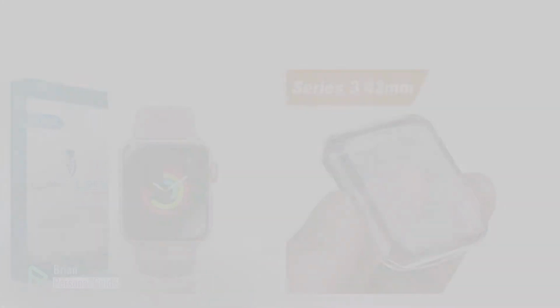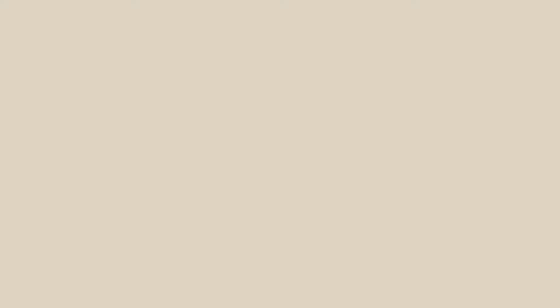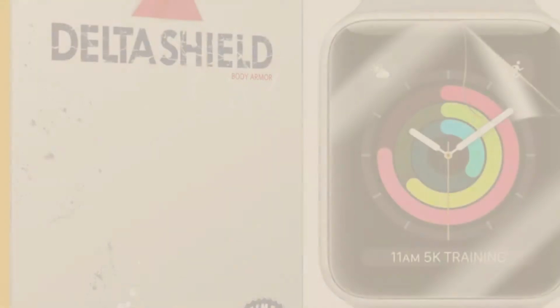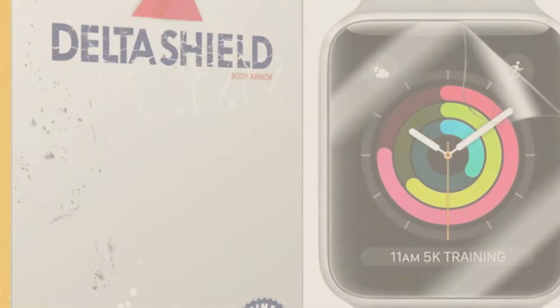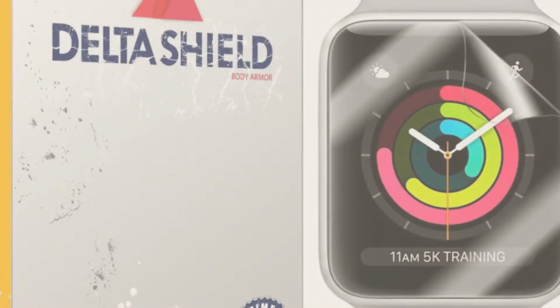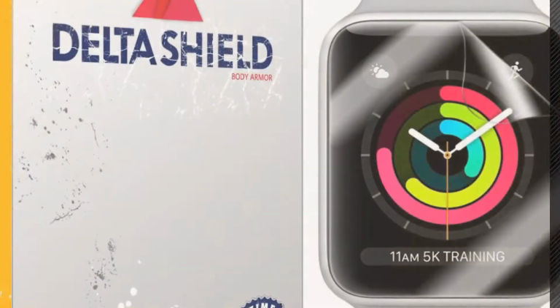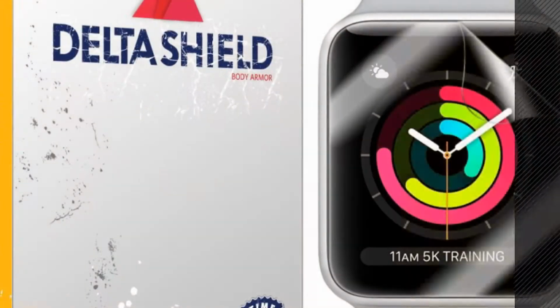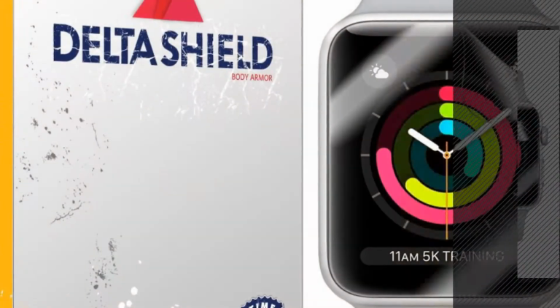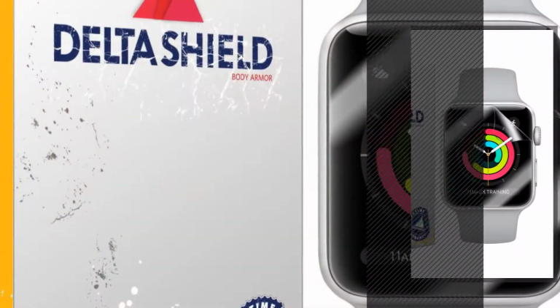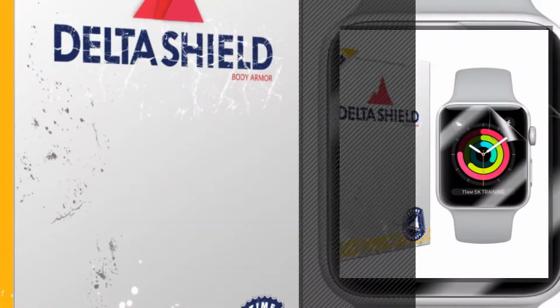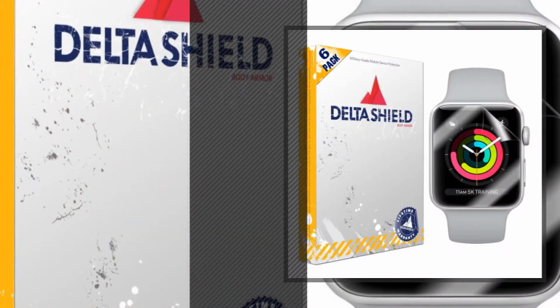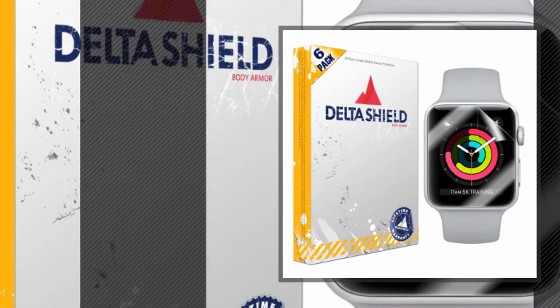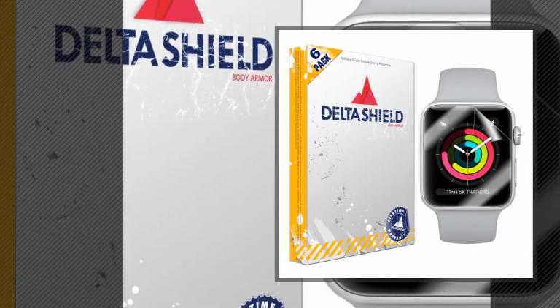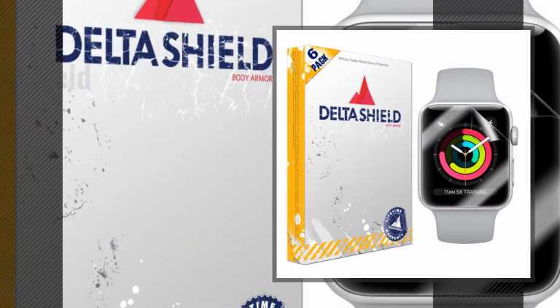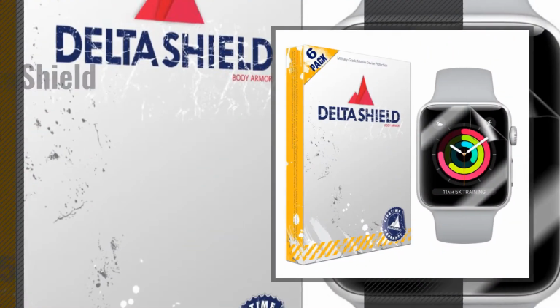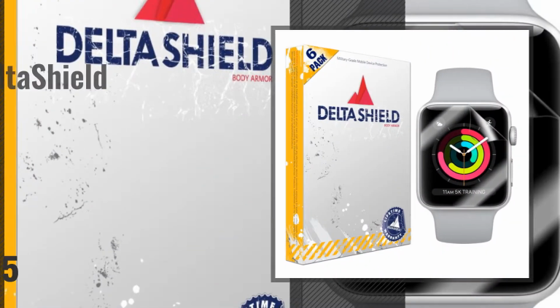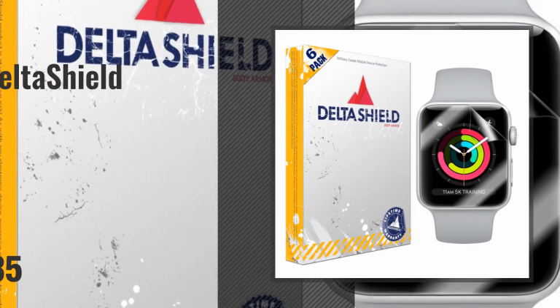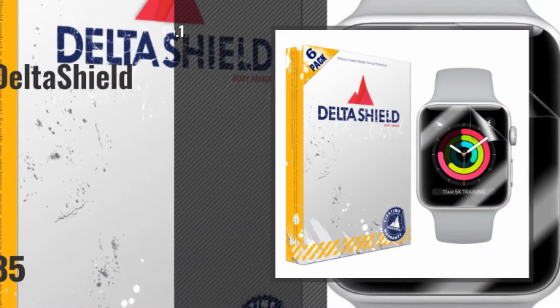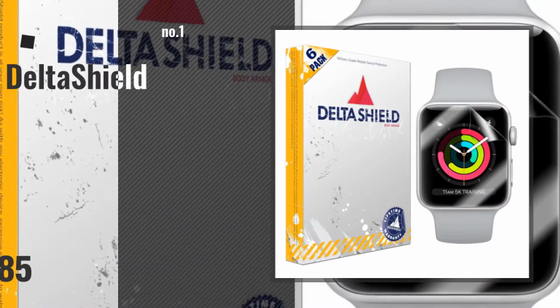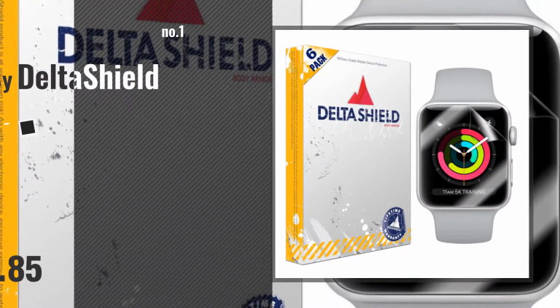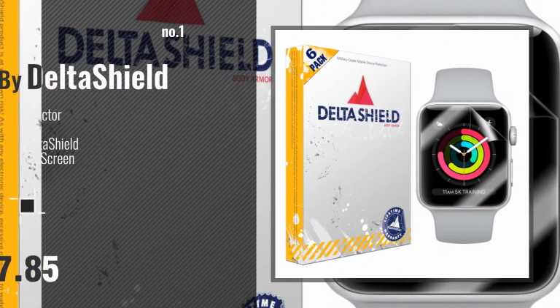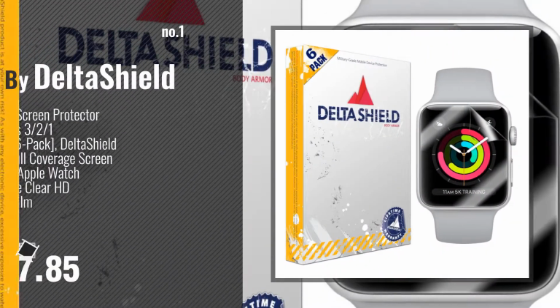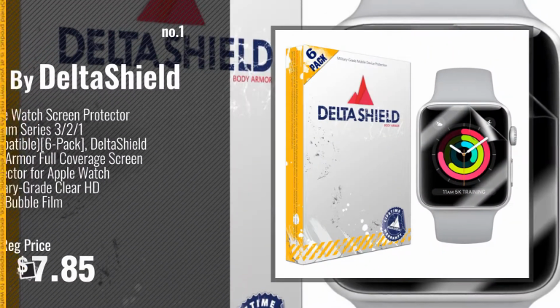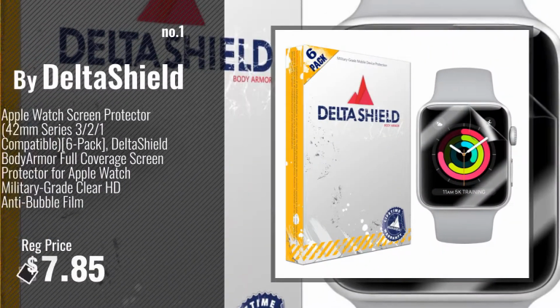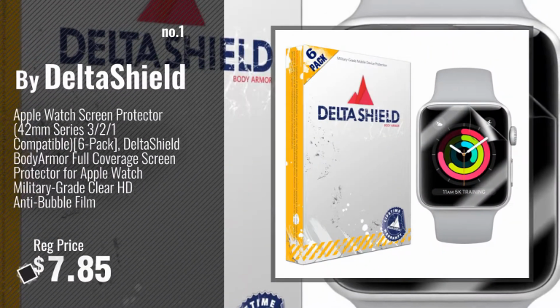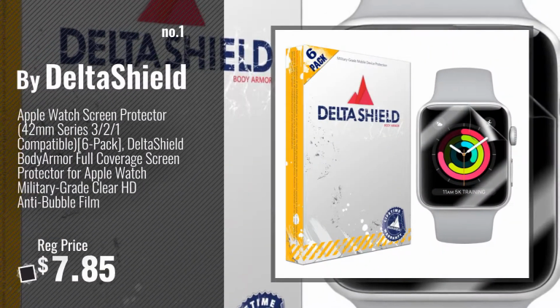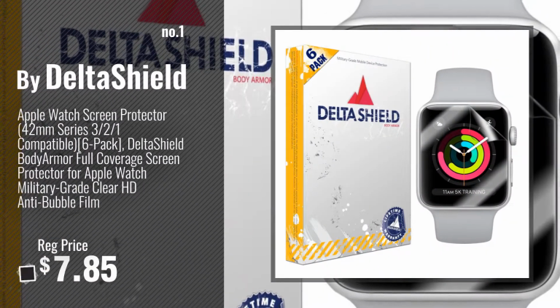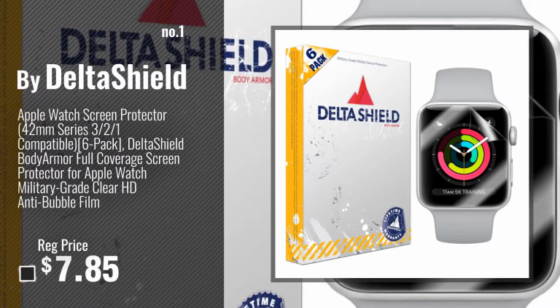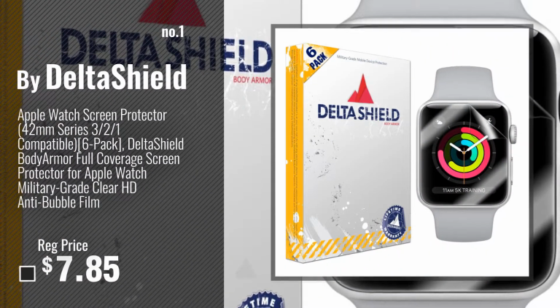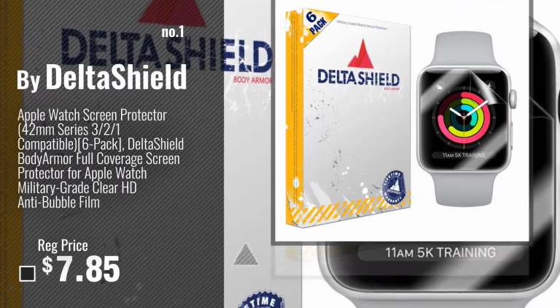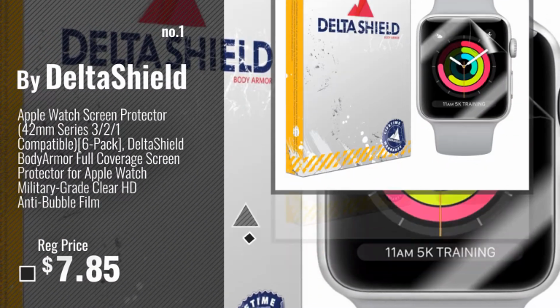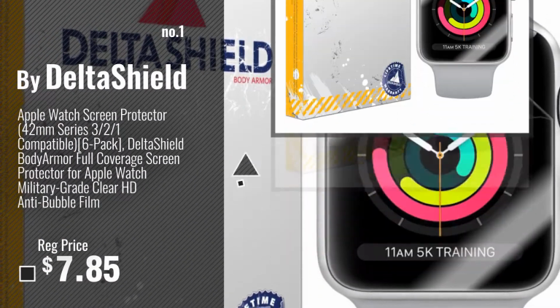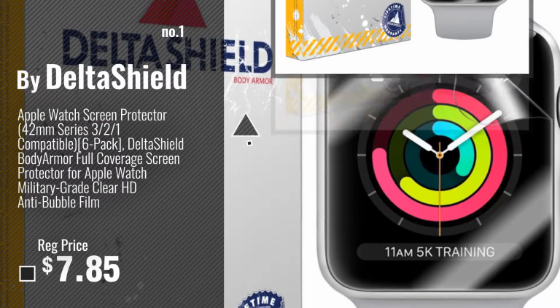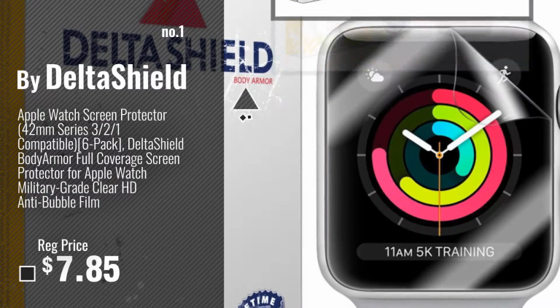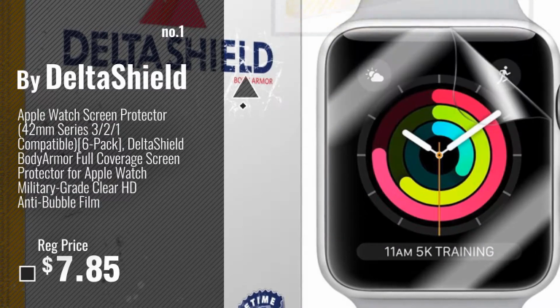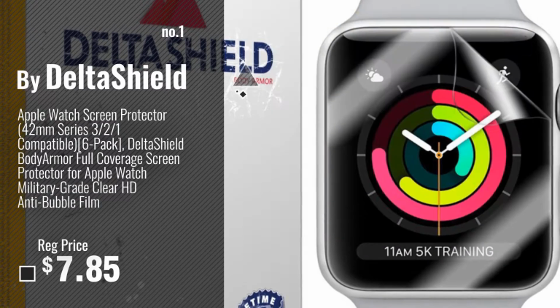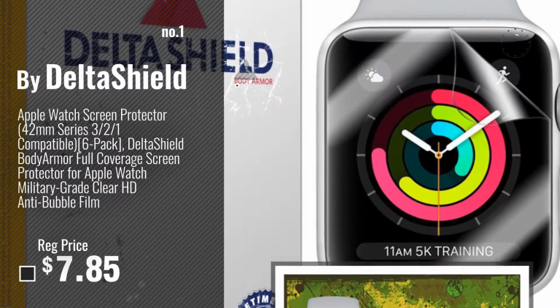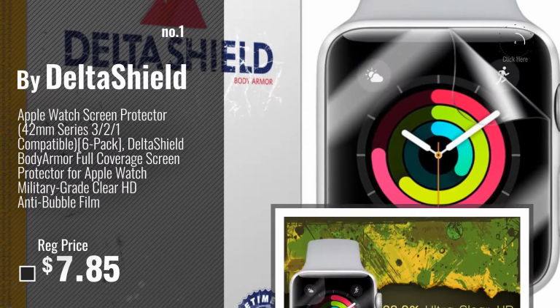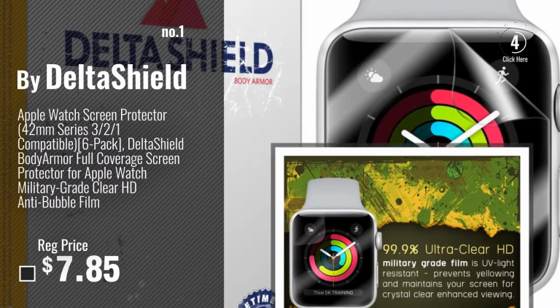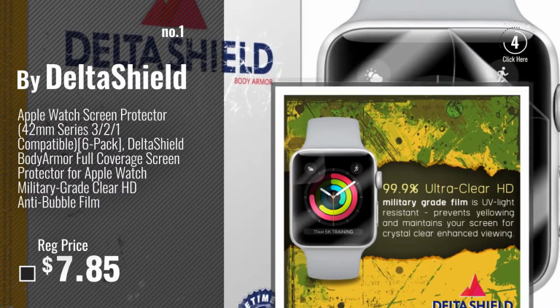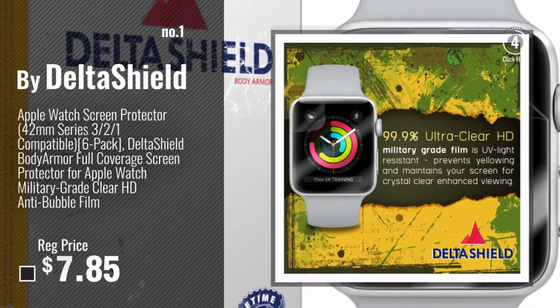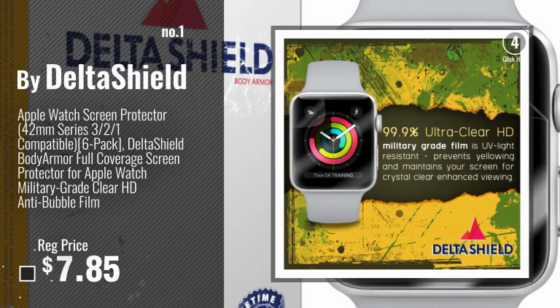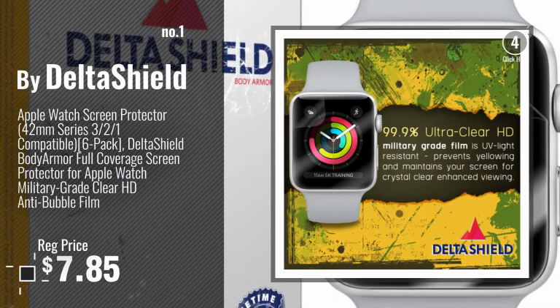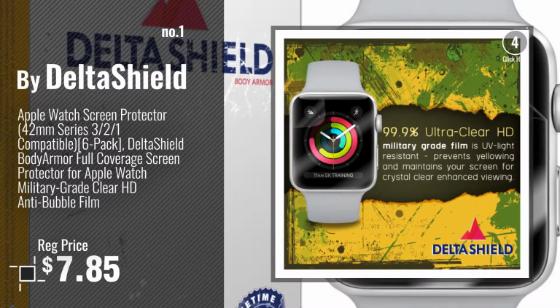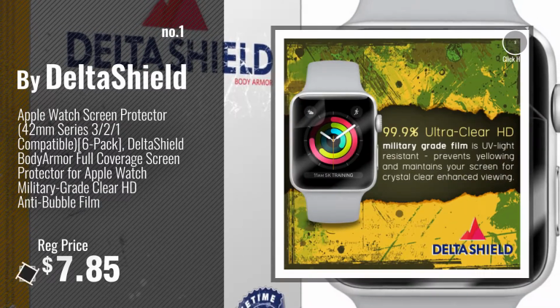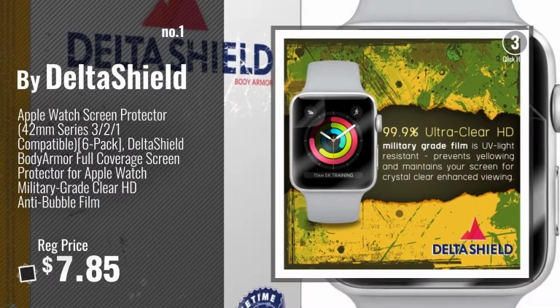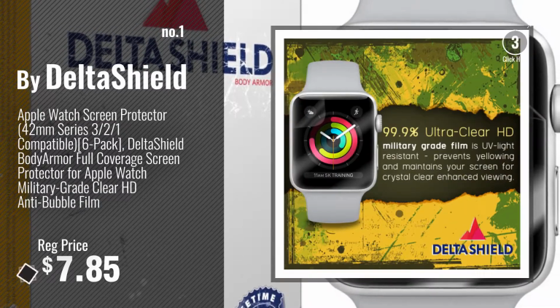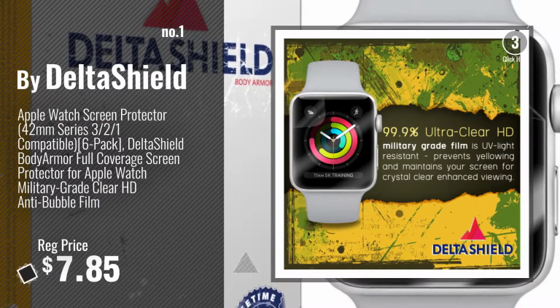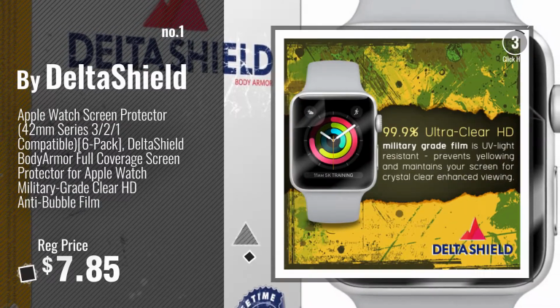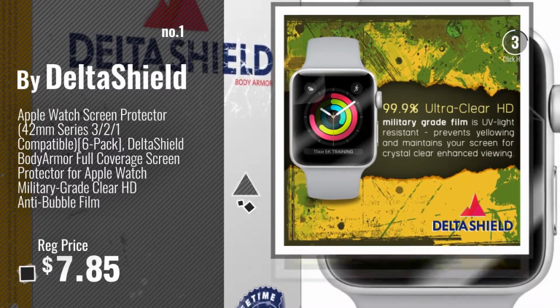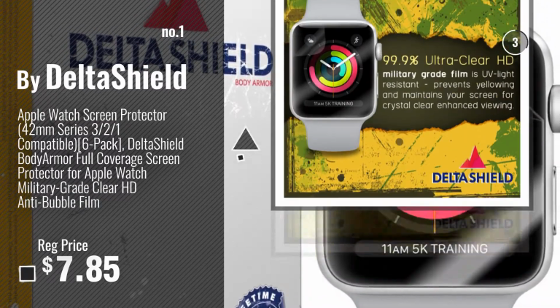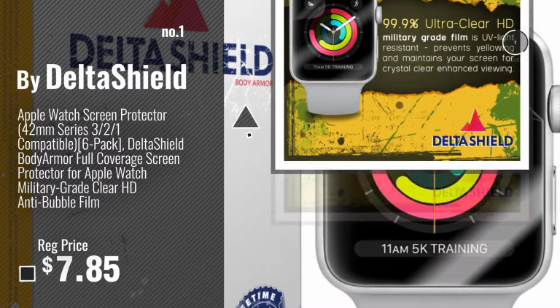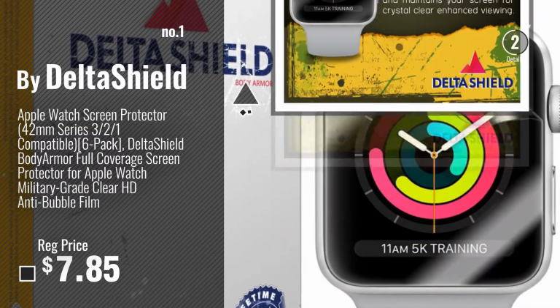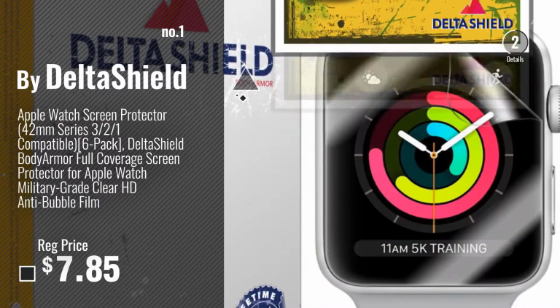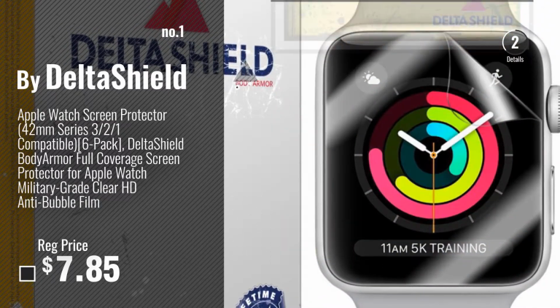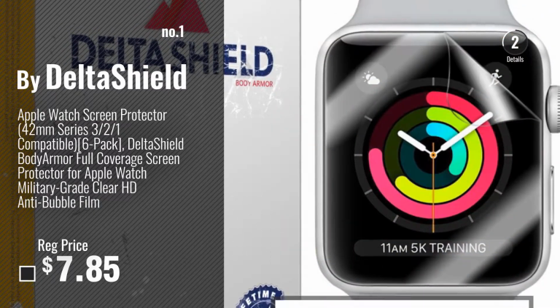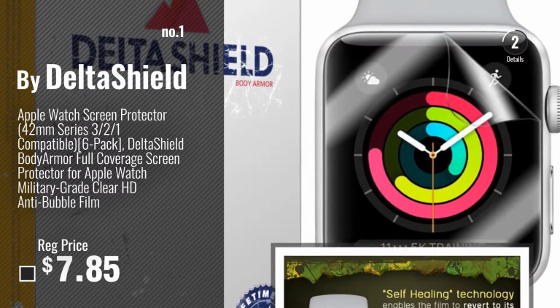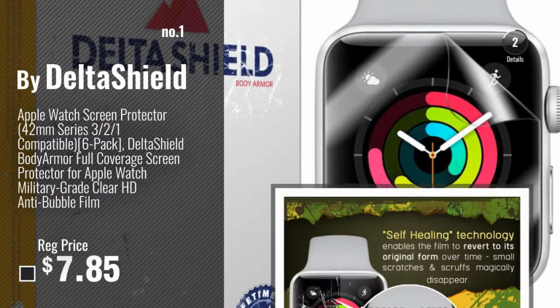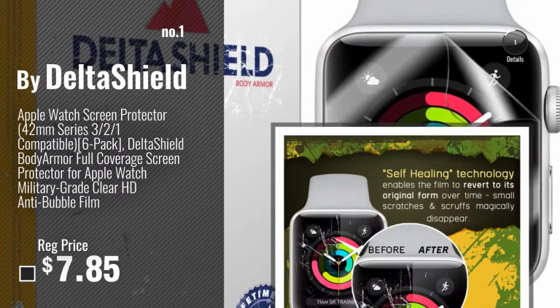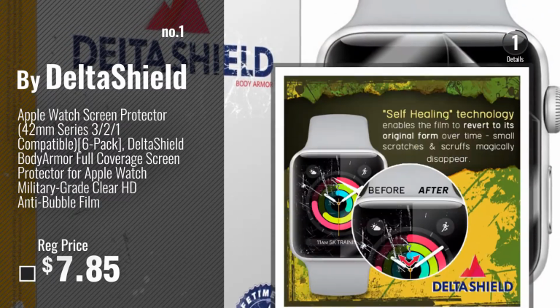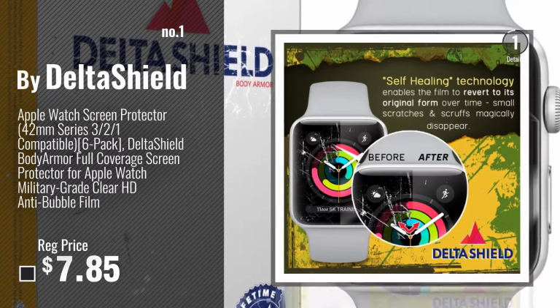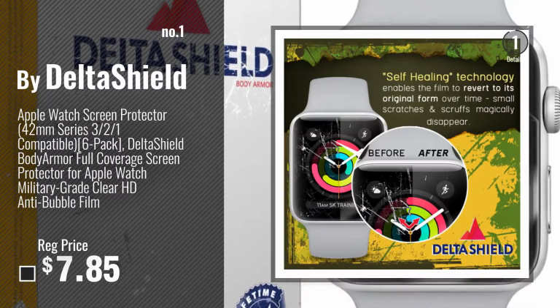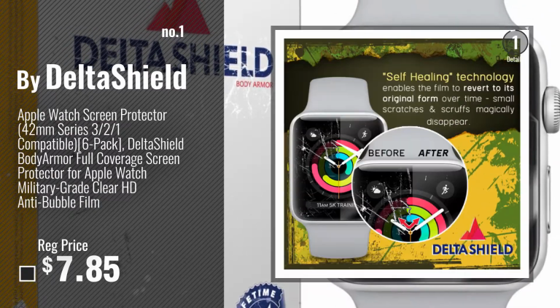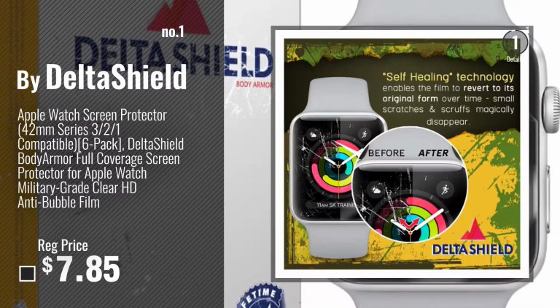Number 1 — Most popular, by DeltaShield. Watch this video and choose your favorite.